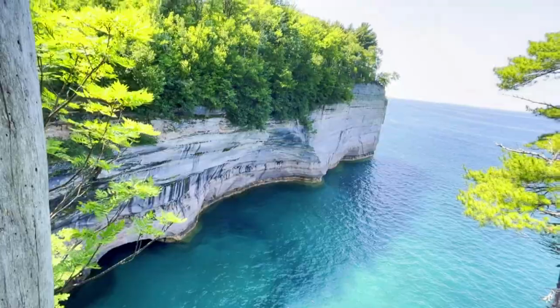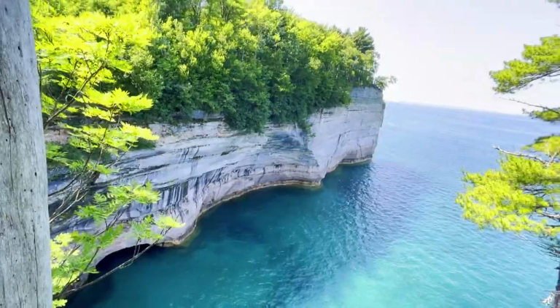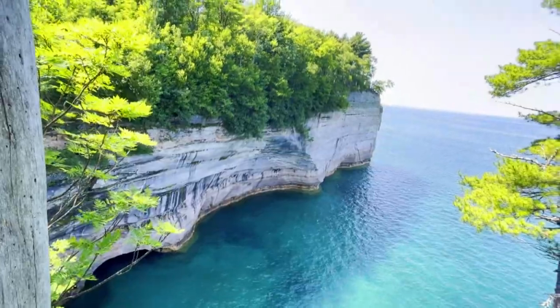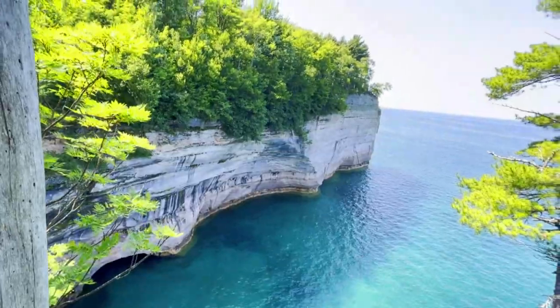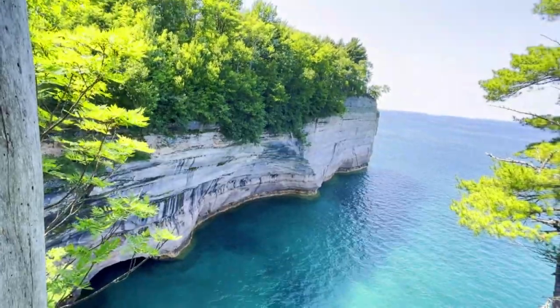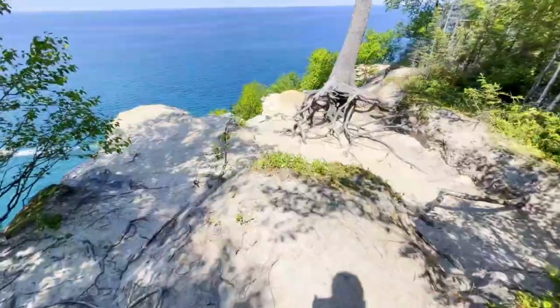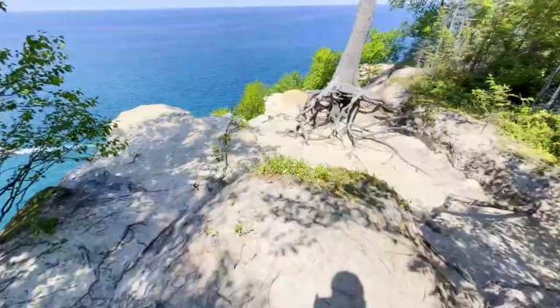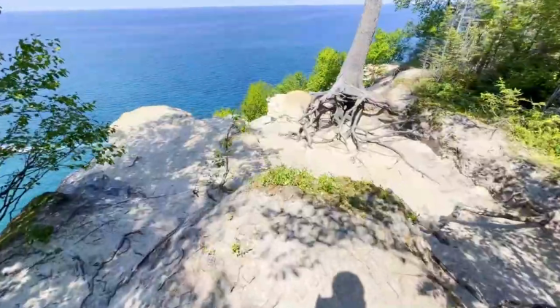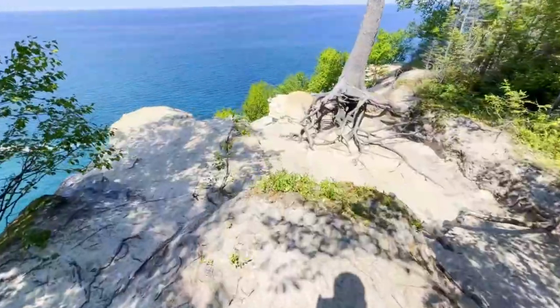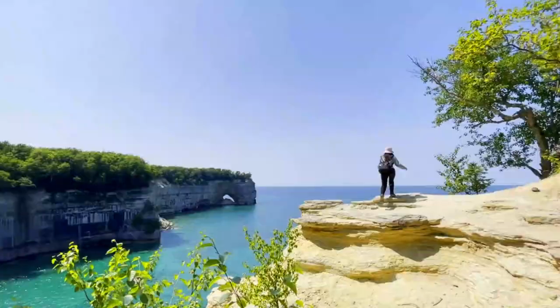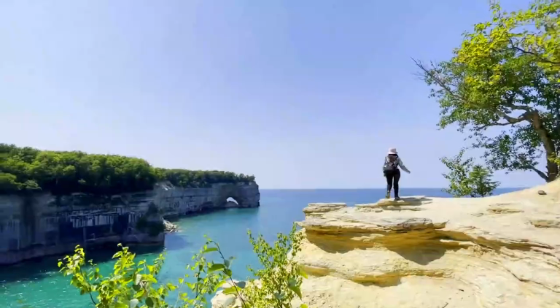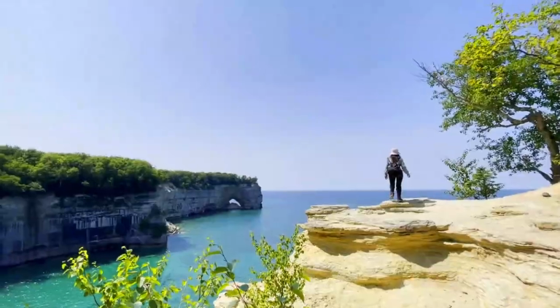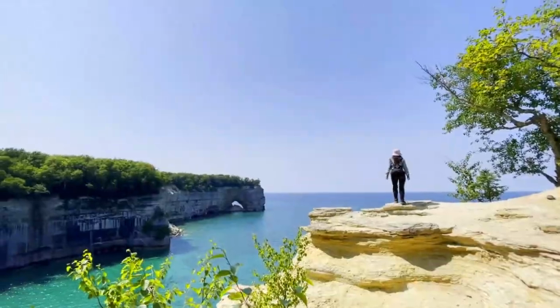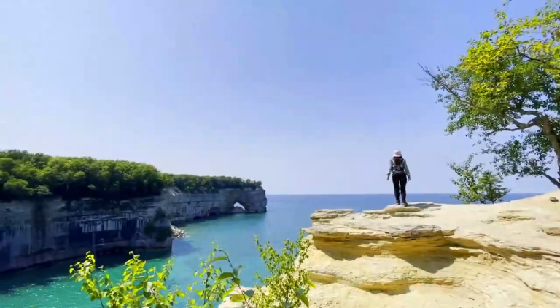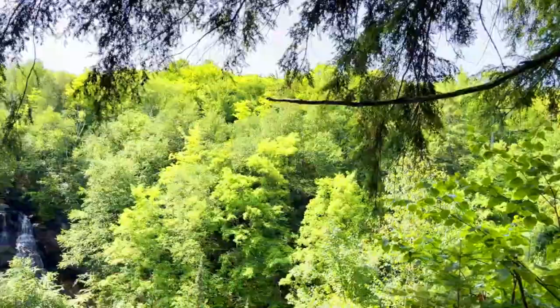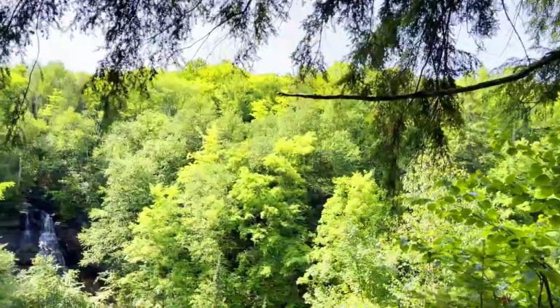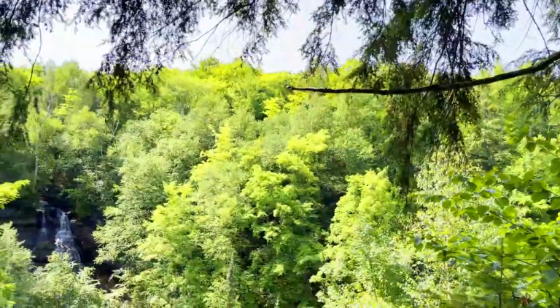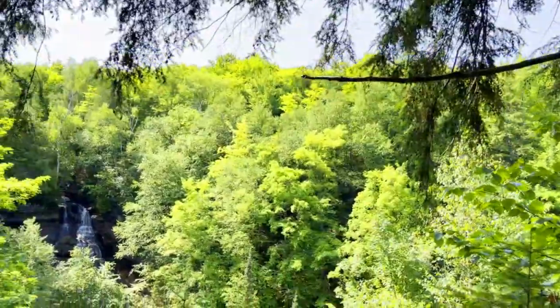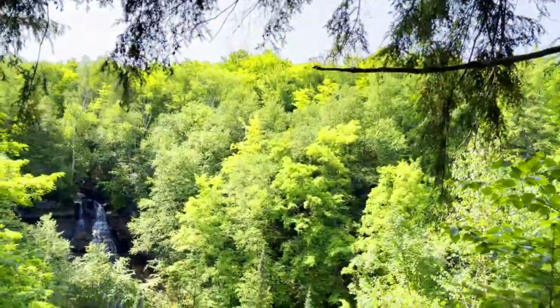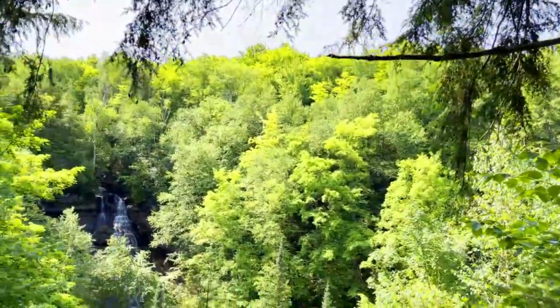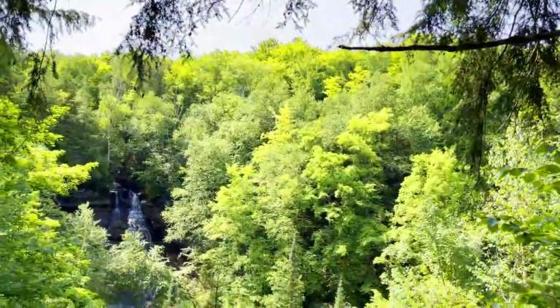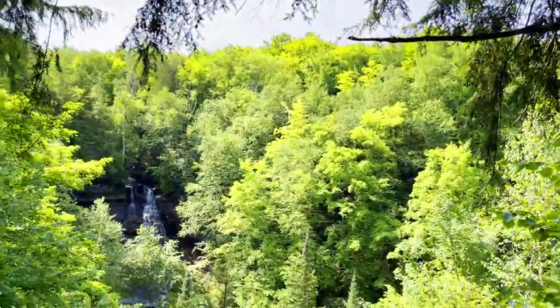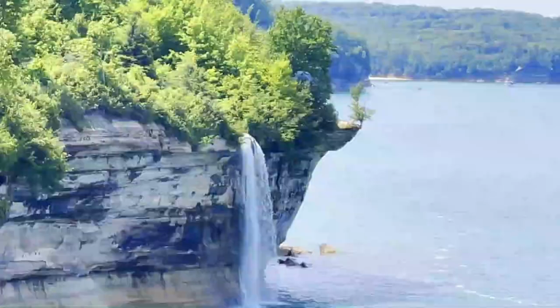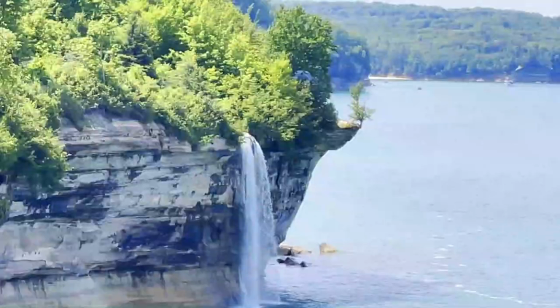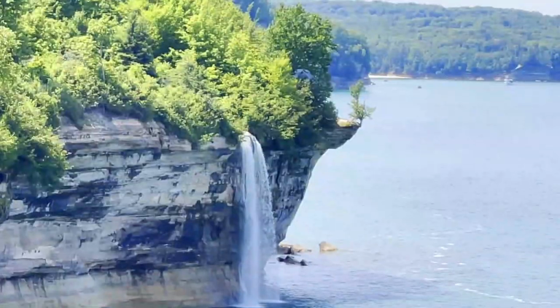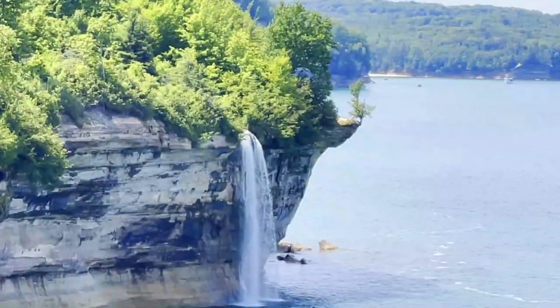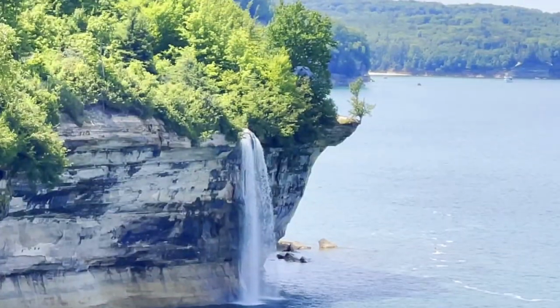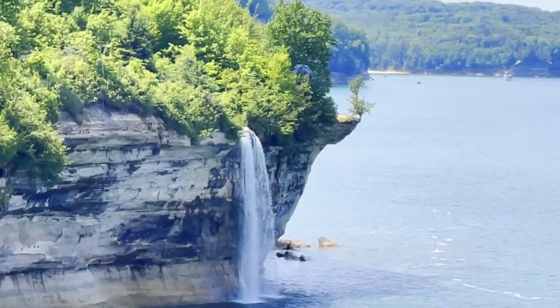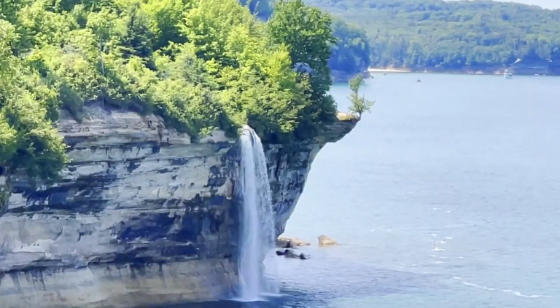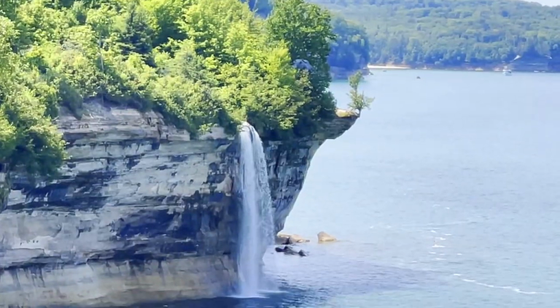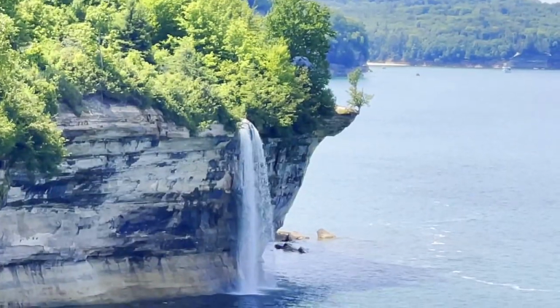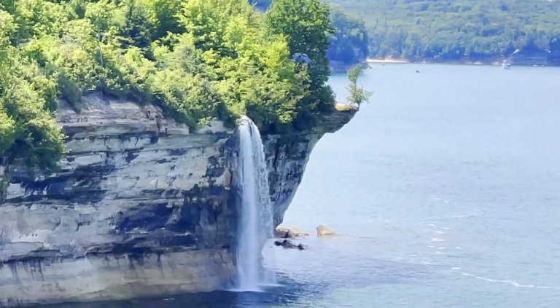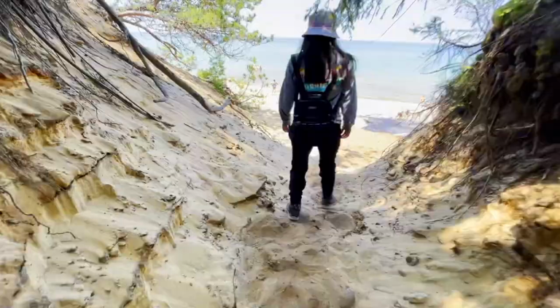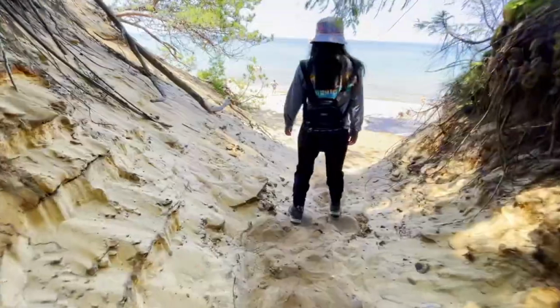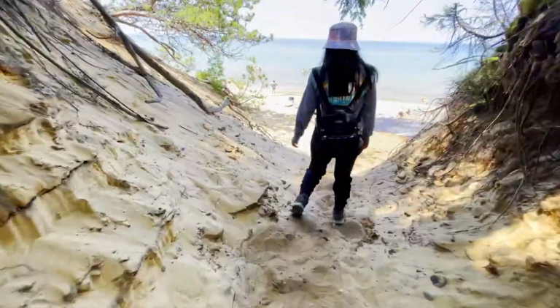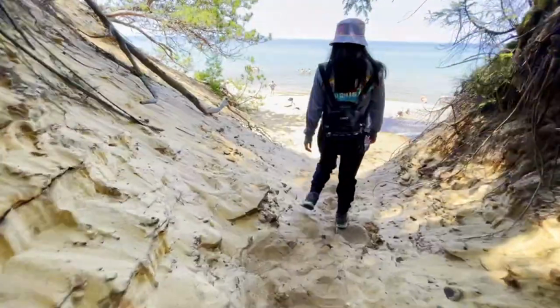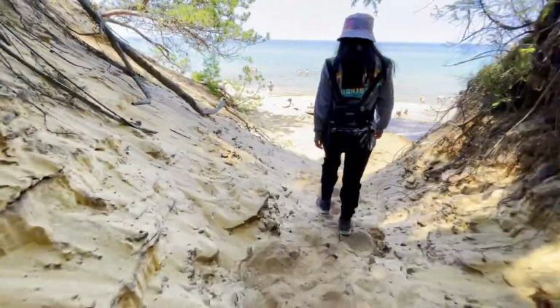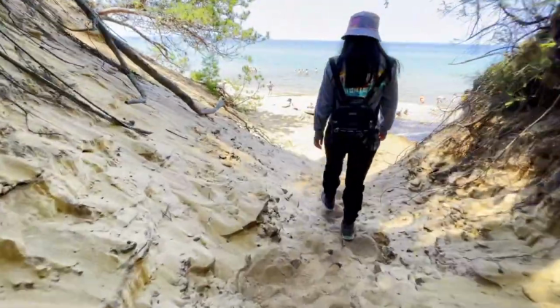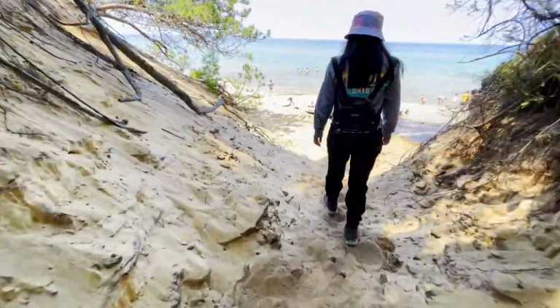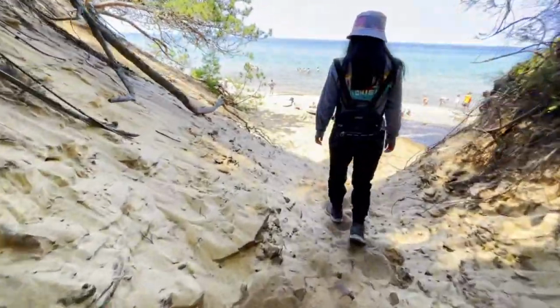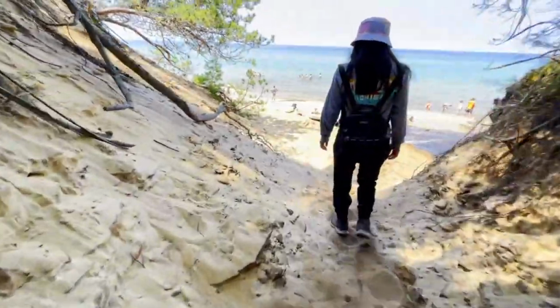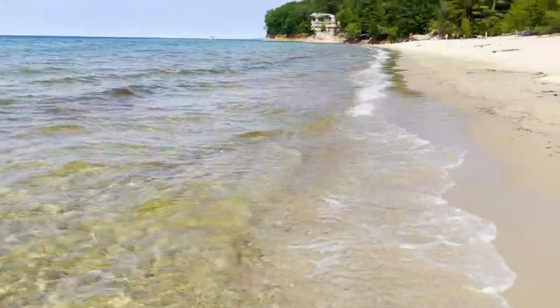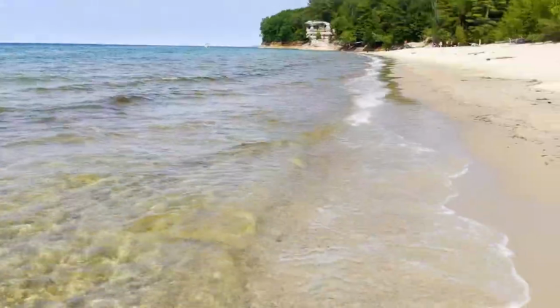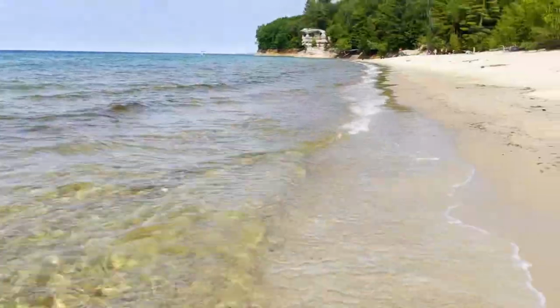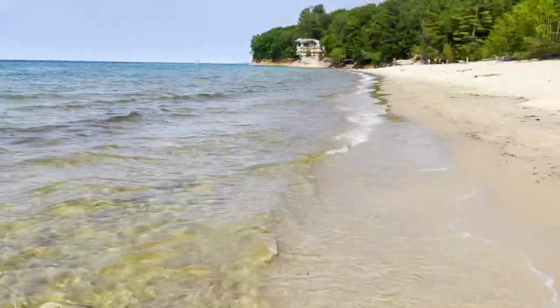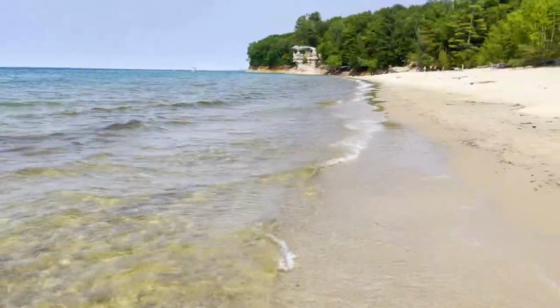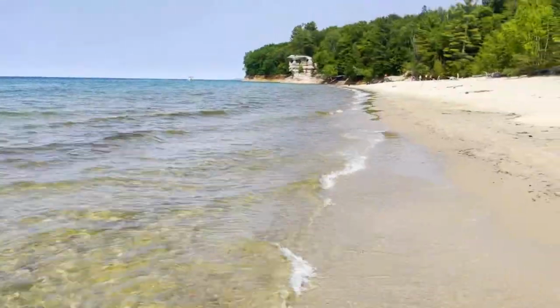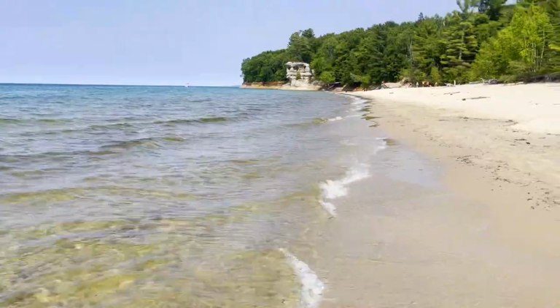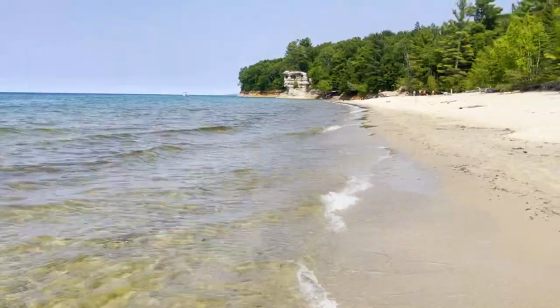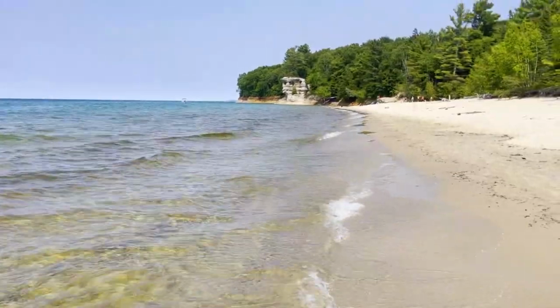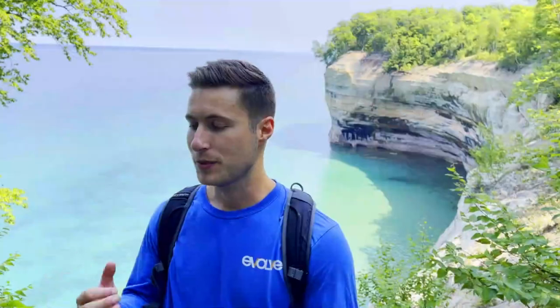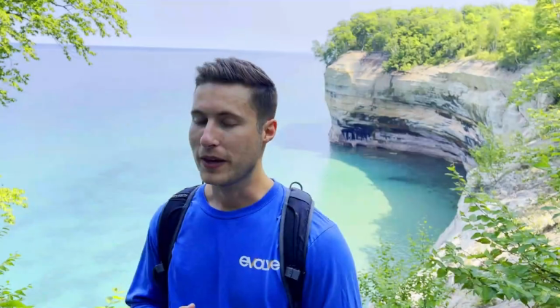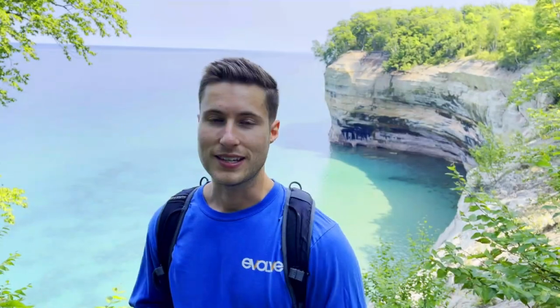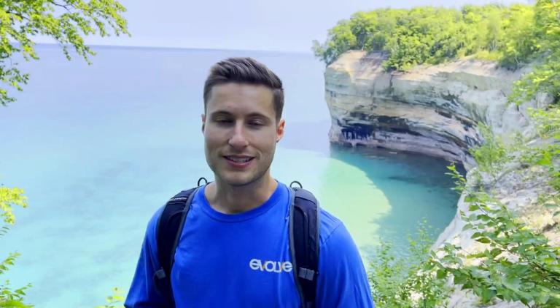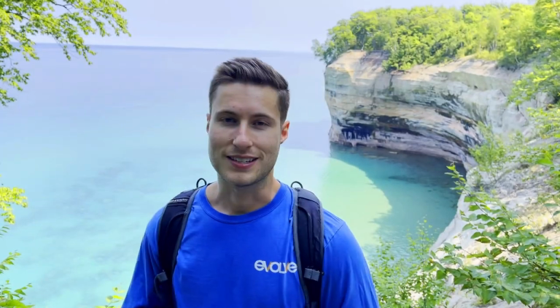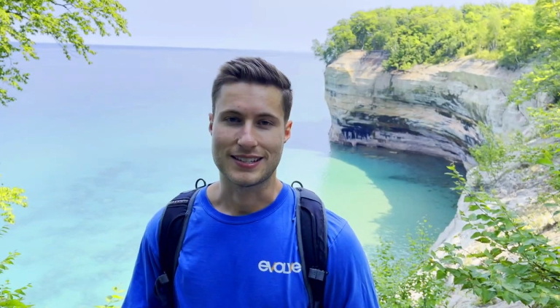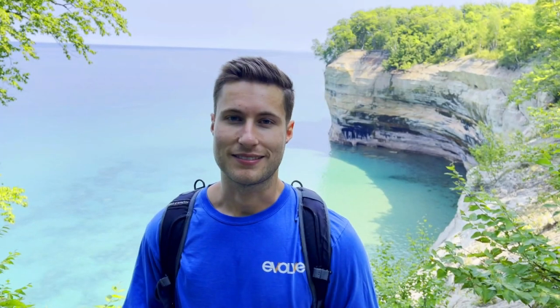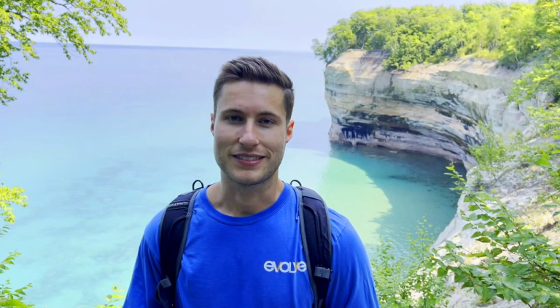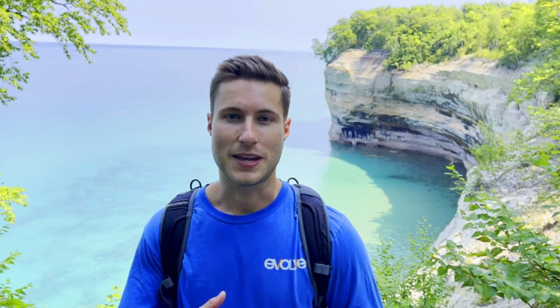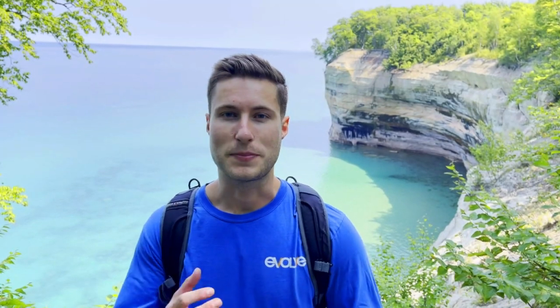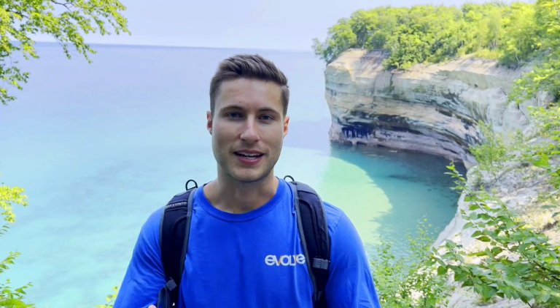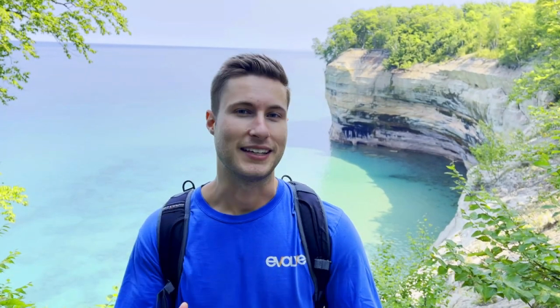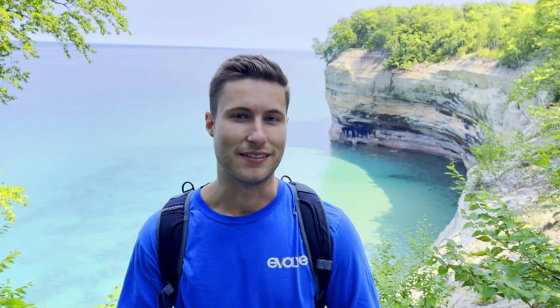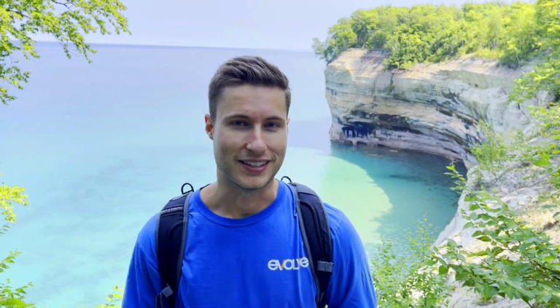The overlooks are absolutely insane. I hear water. 70-foot waterfall. Such a unique beach in the Upper Peninsula of Michigan. This place just keeps on giving.